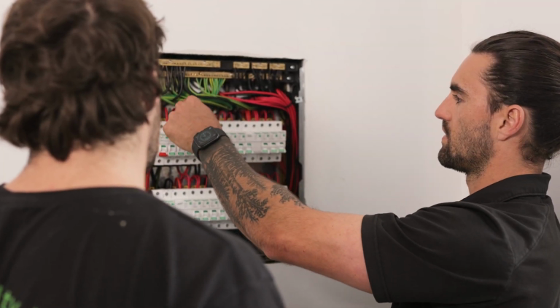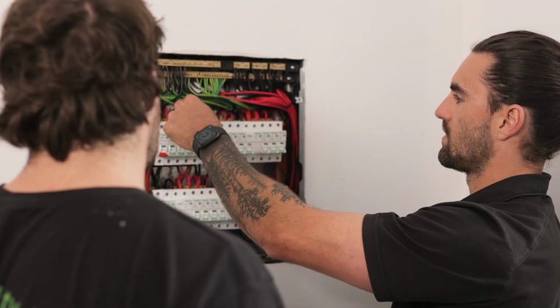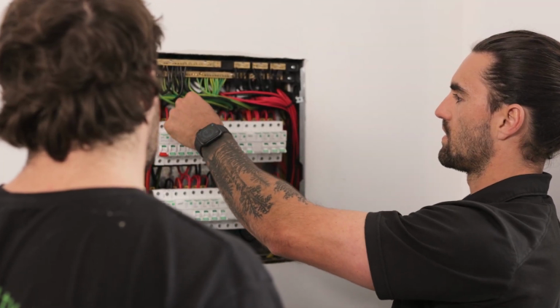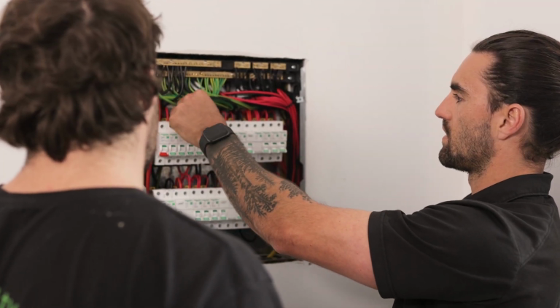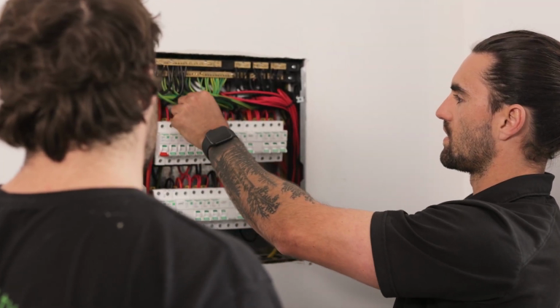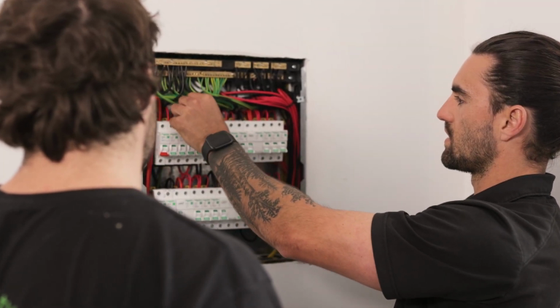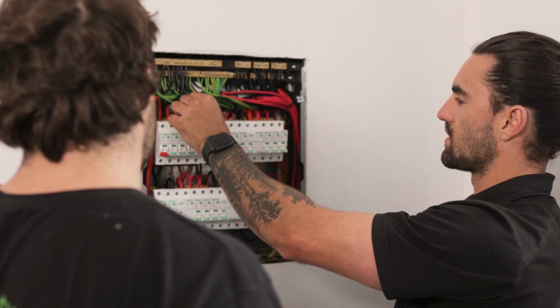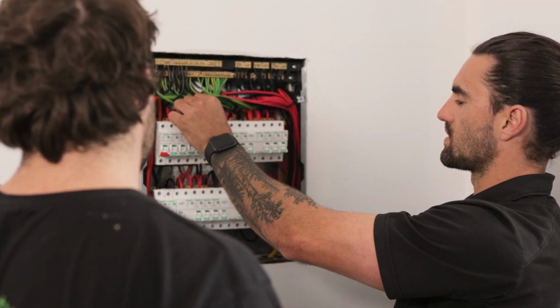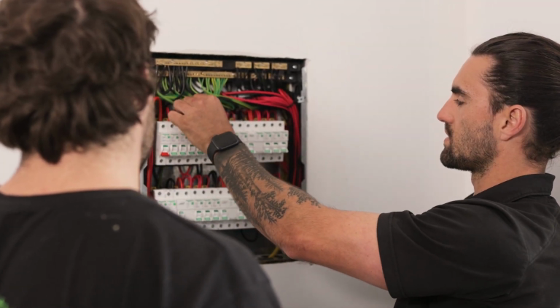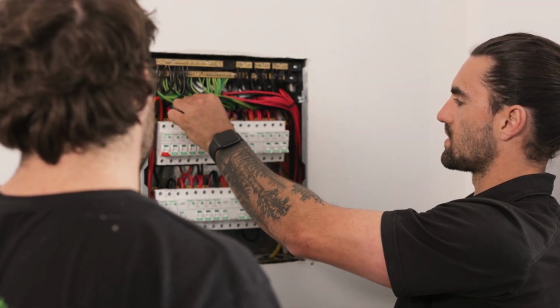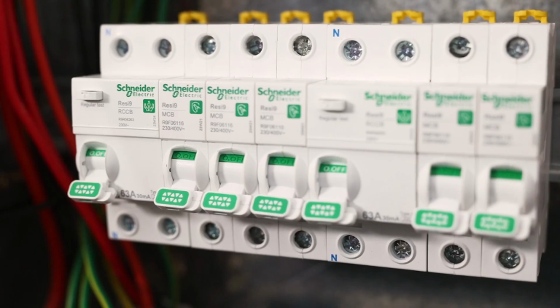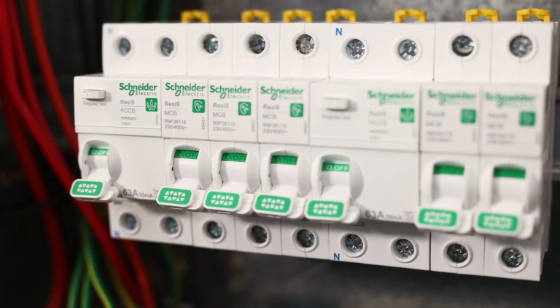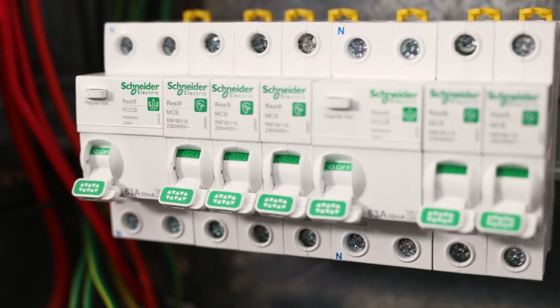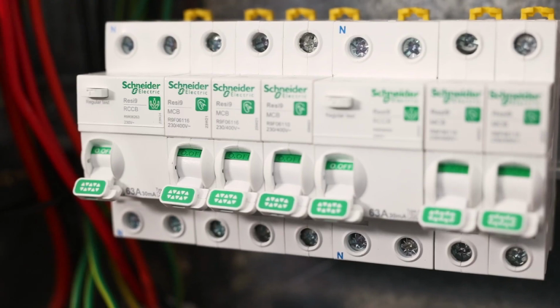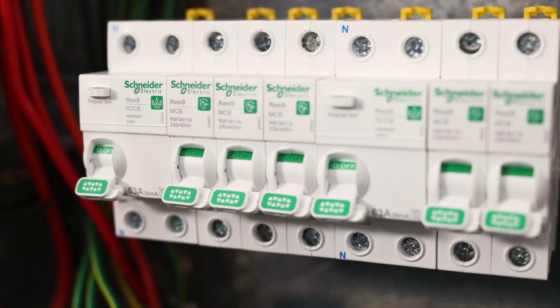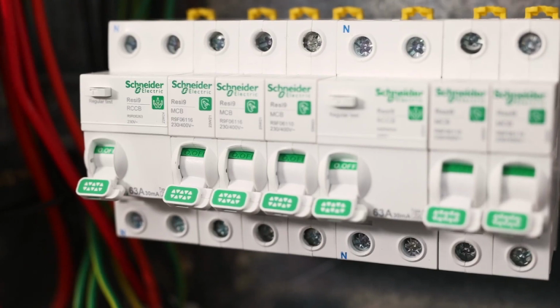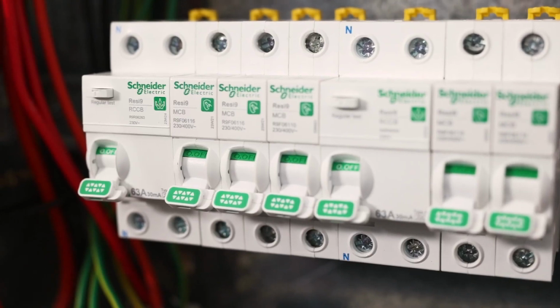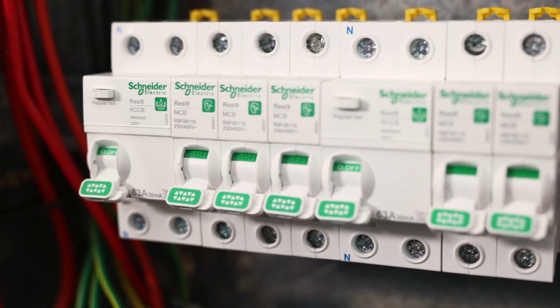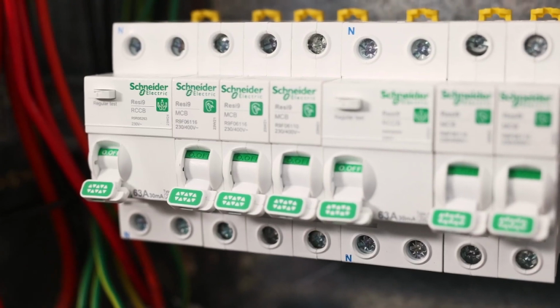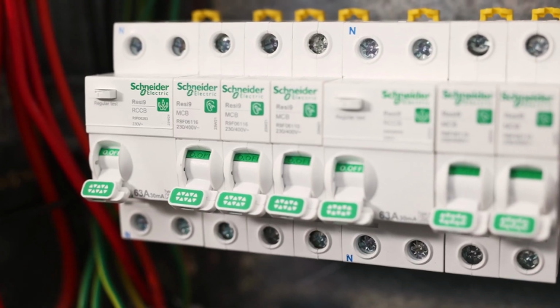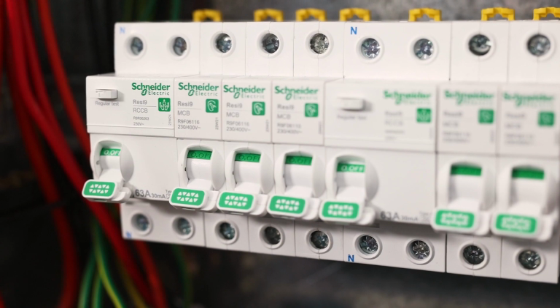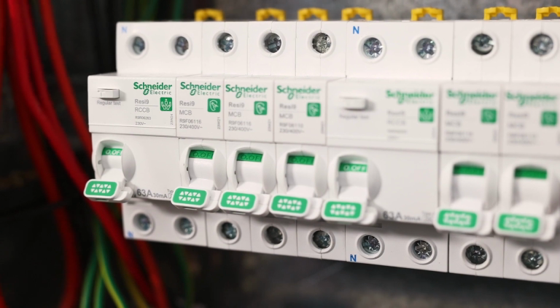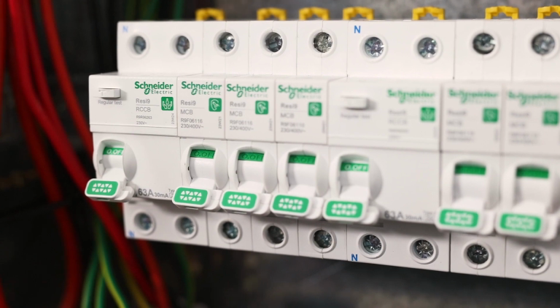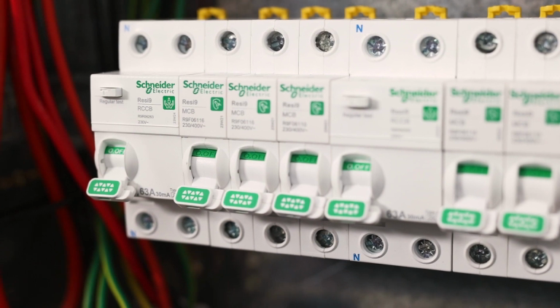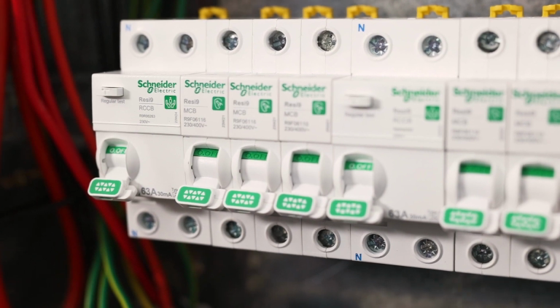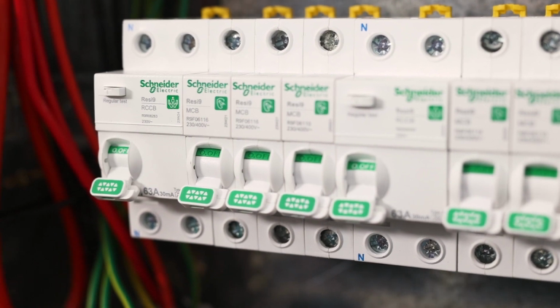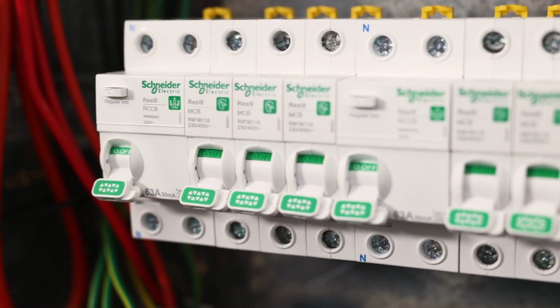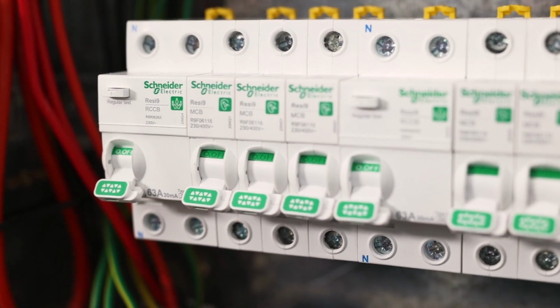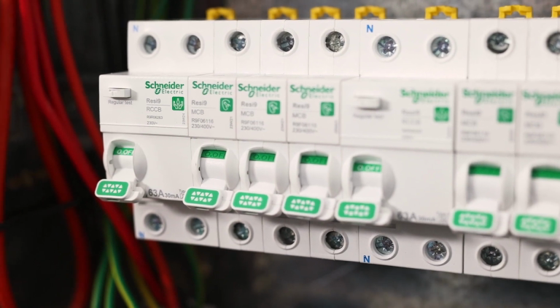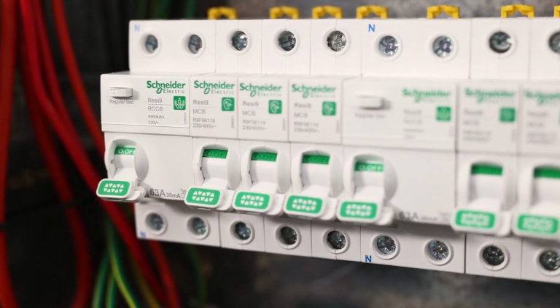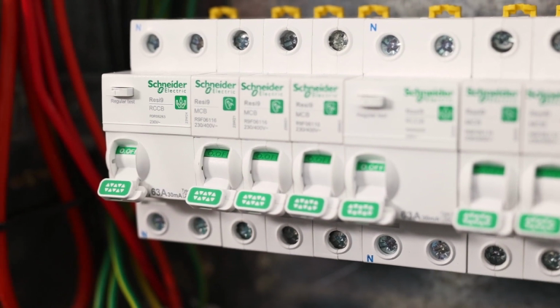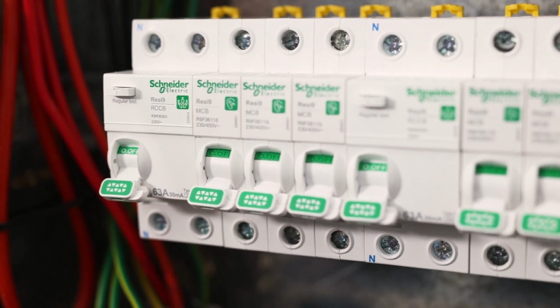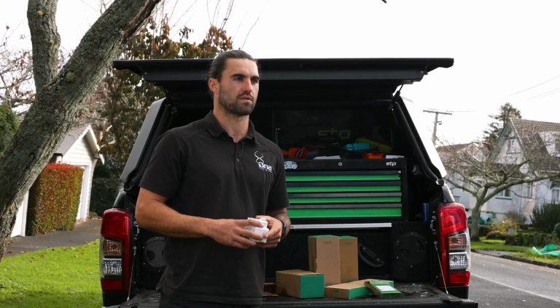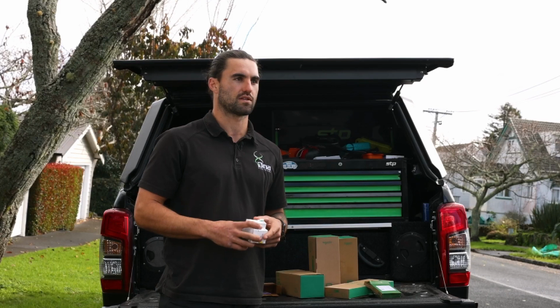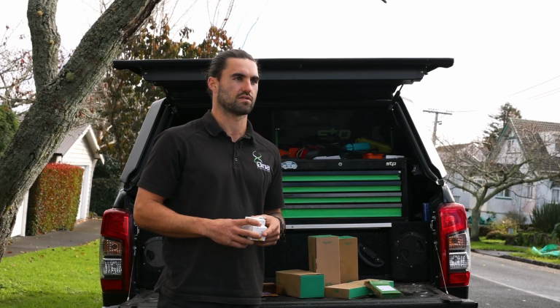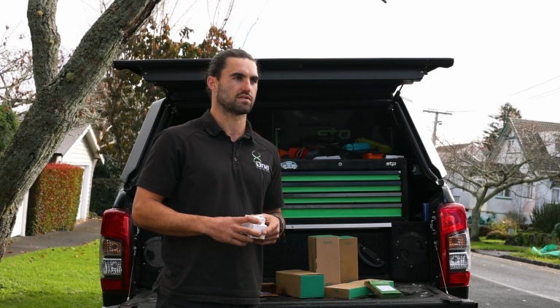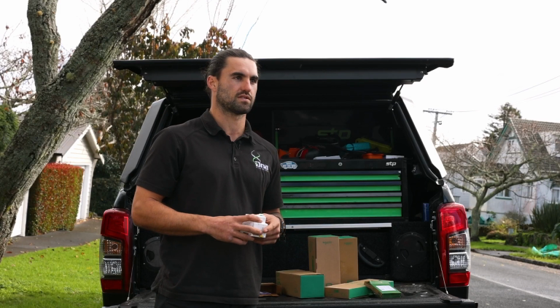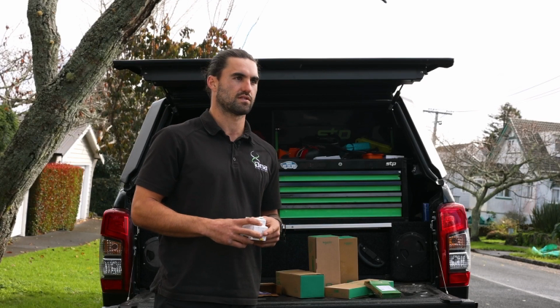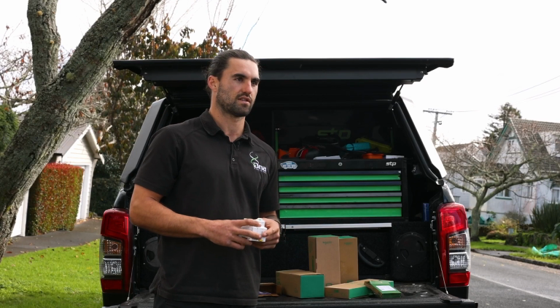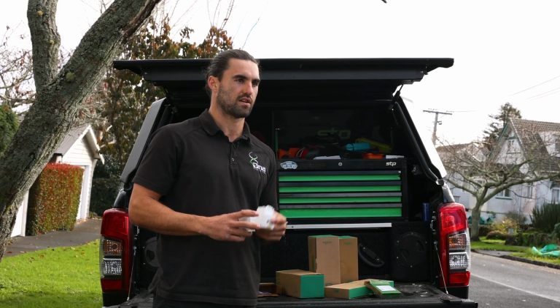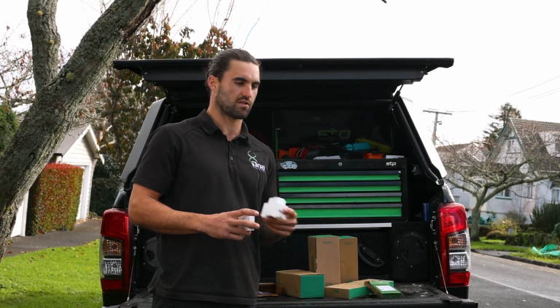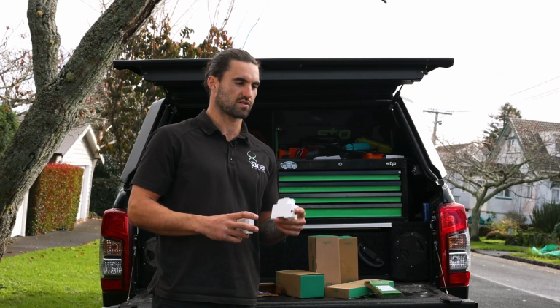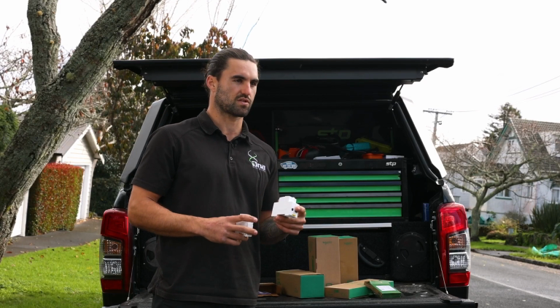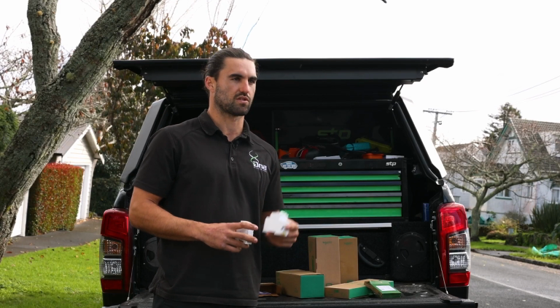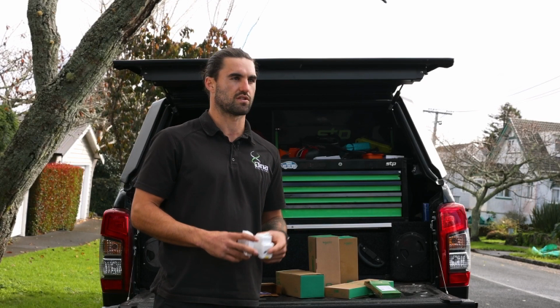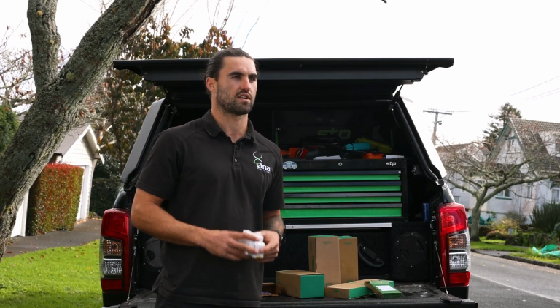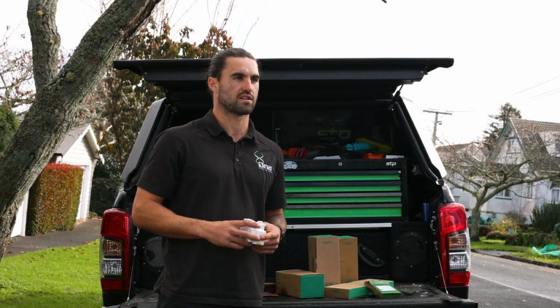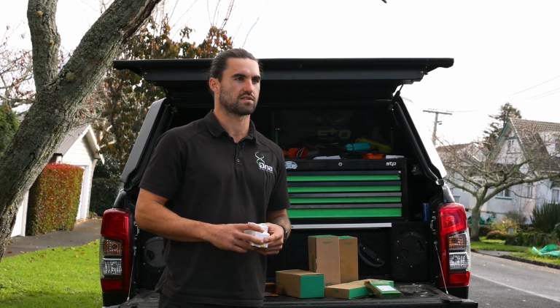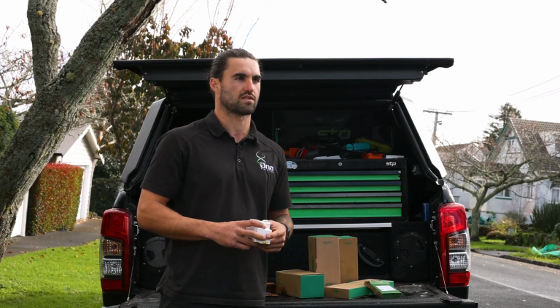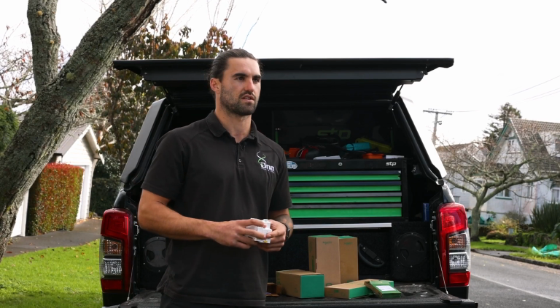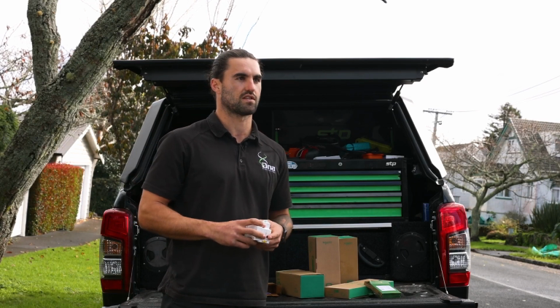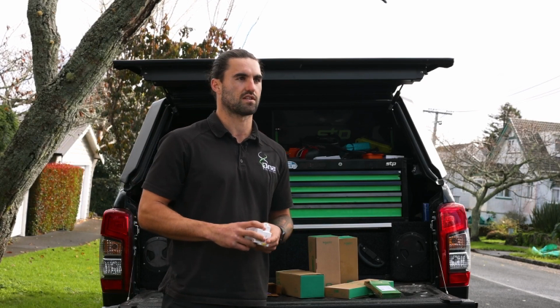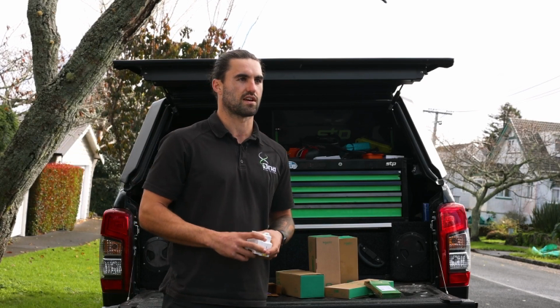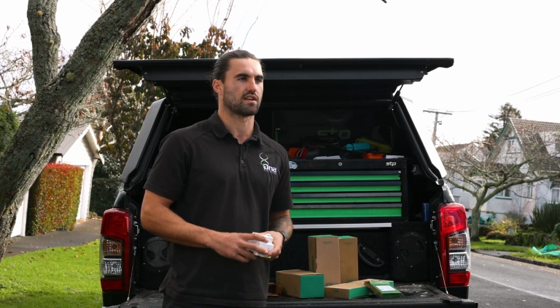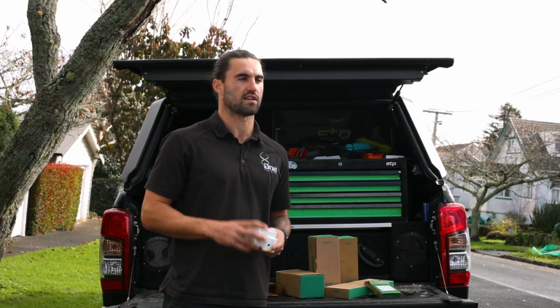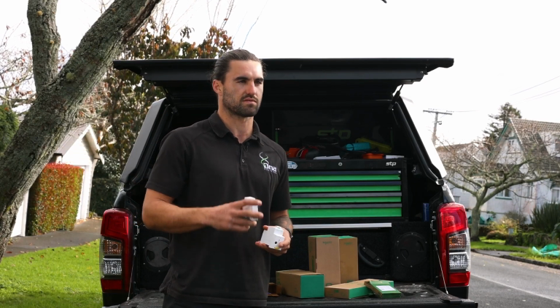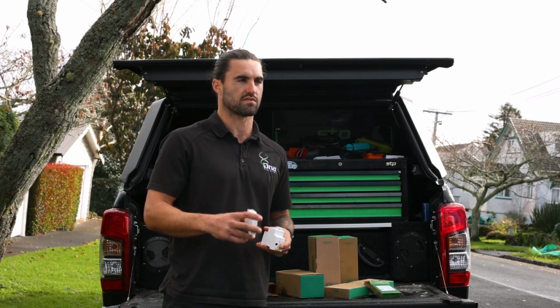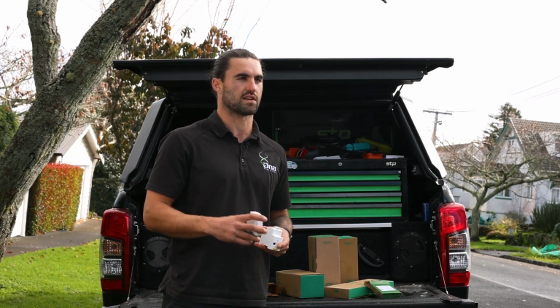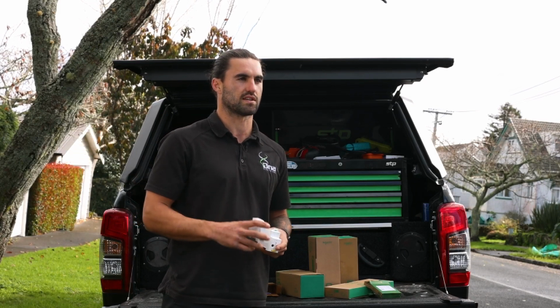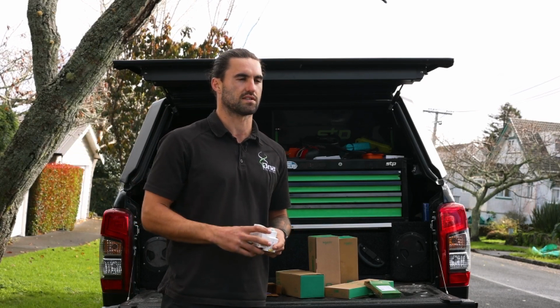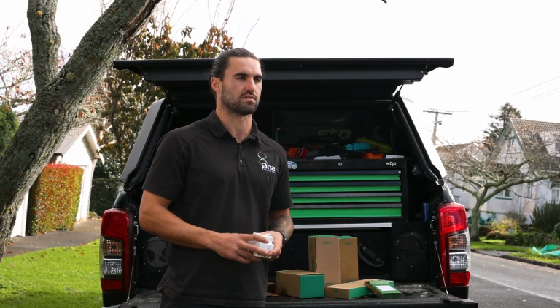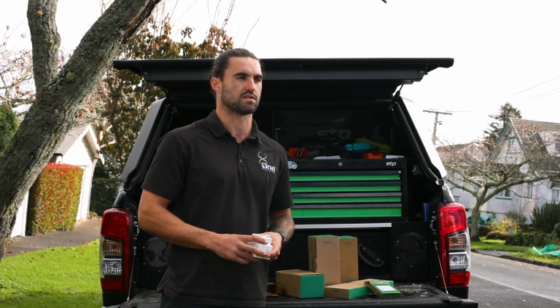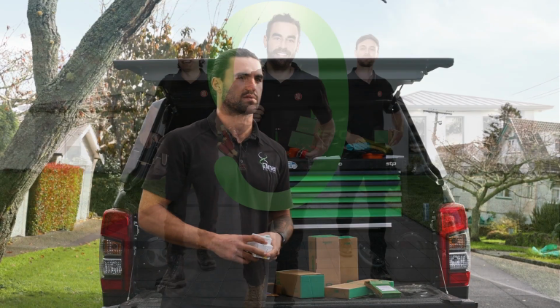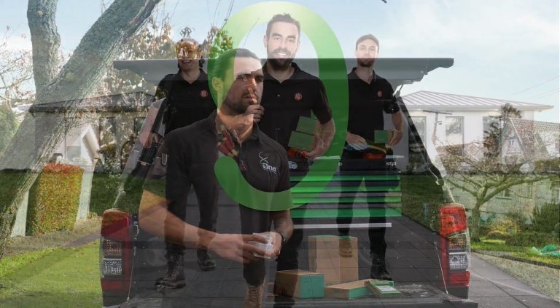After our install today, I'd definitely use RESI 9 again because it looks good, it's solid, and it's really easy to install.